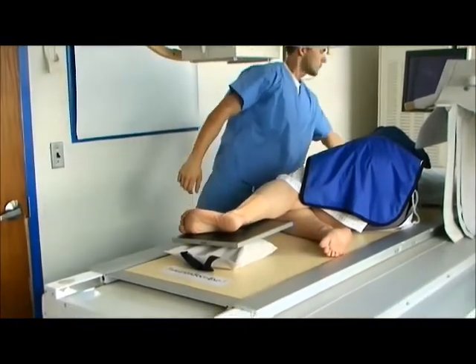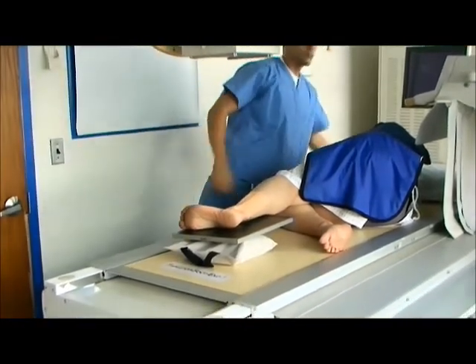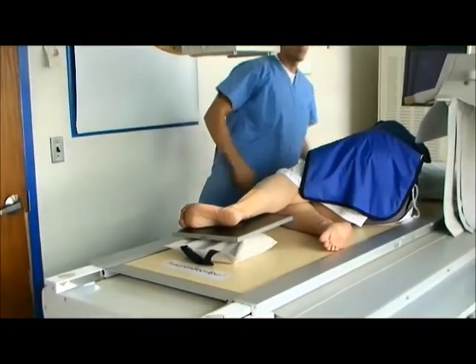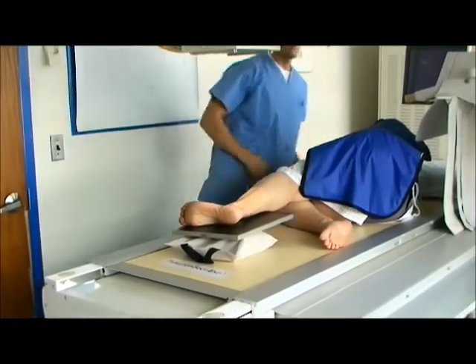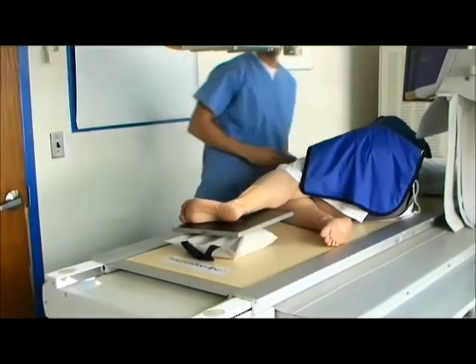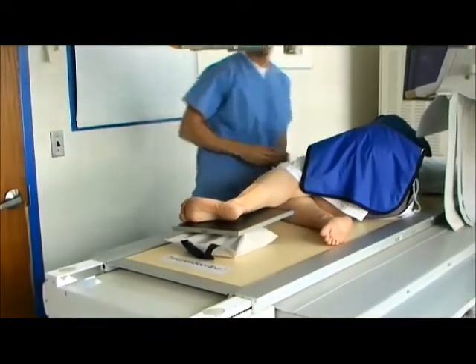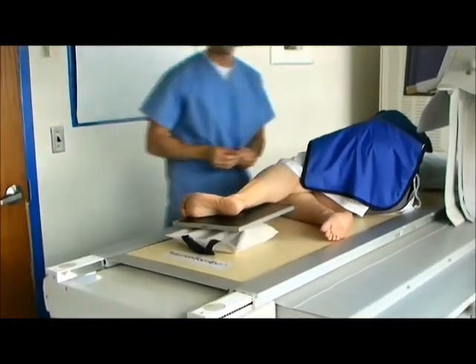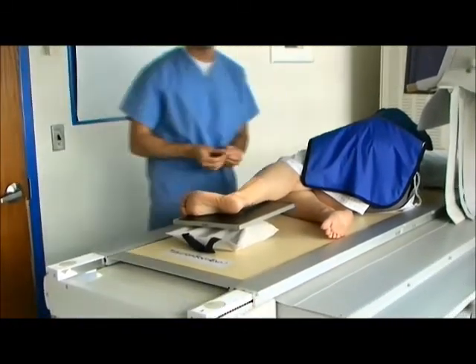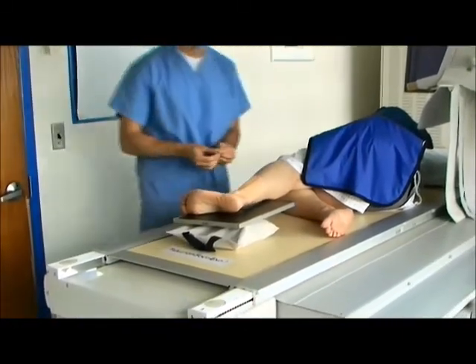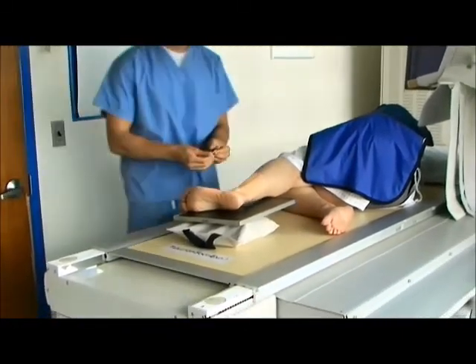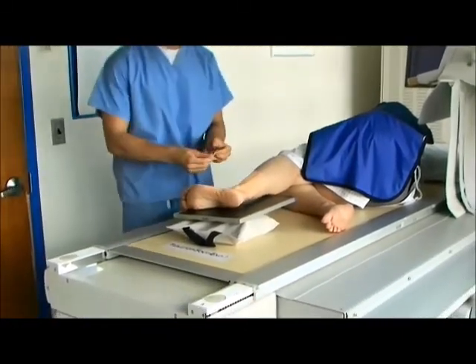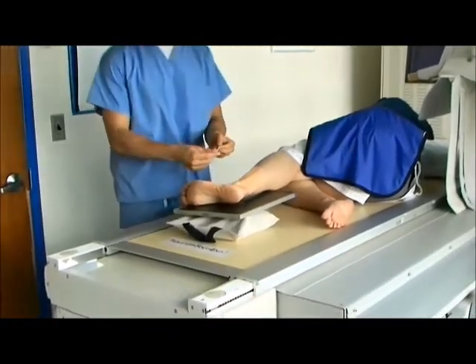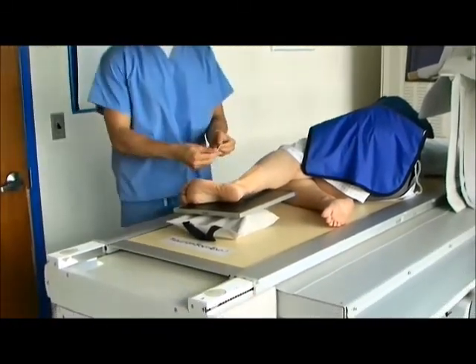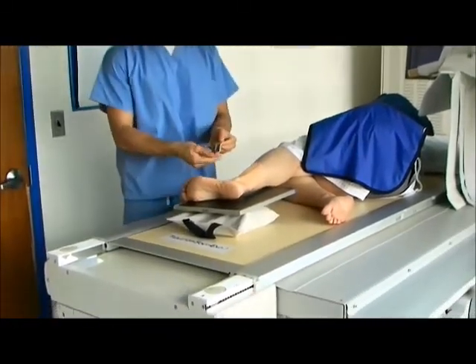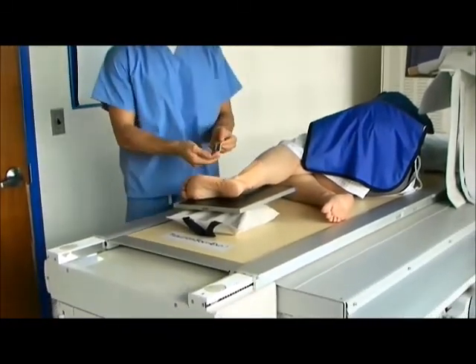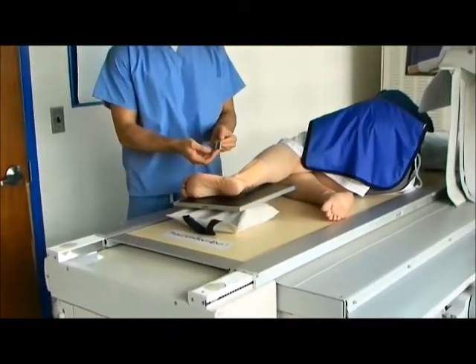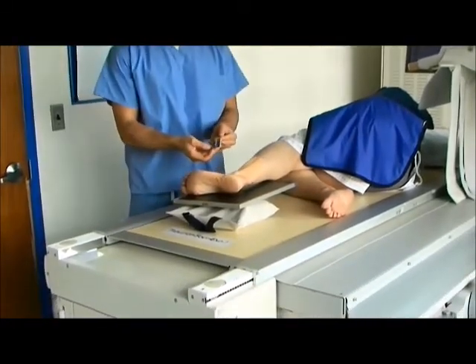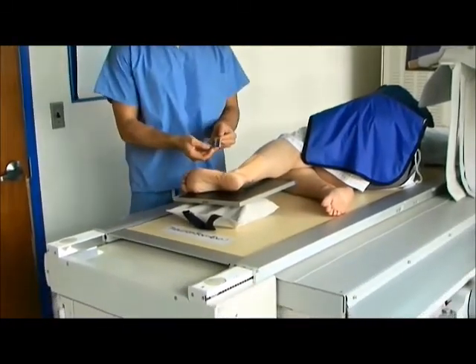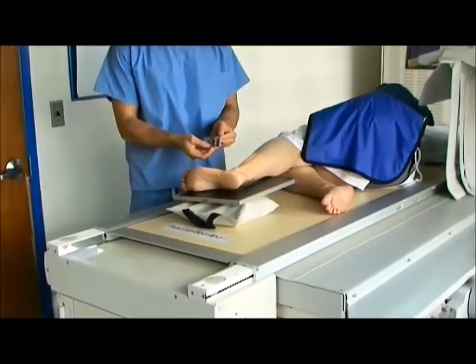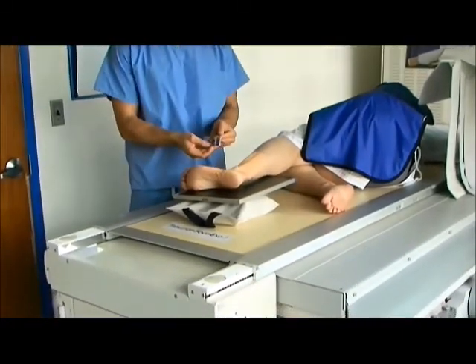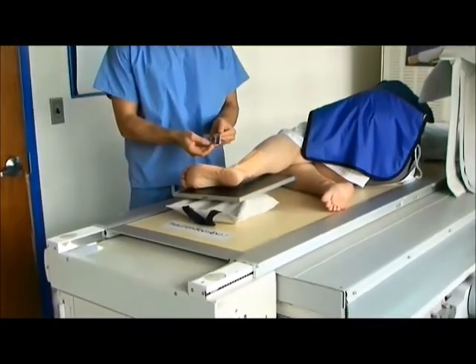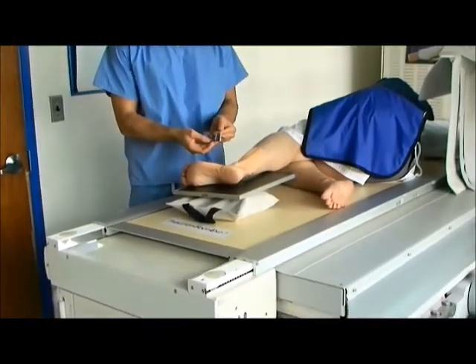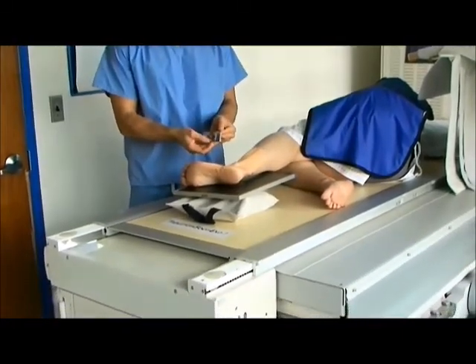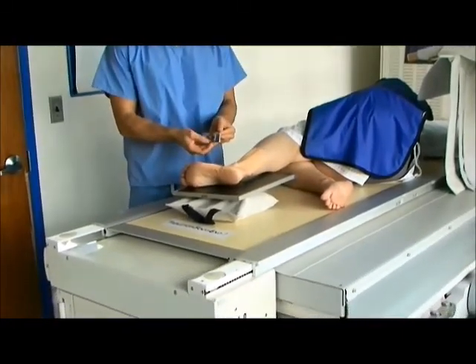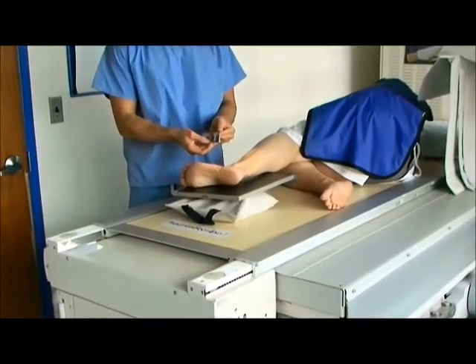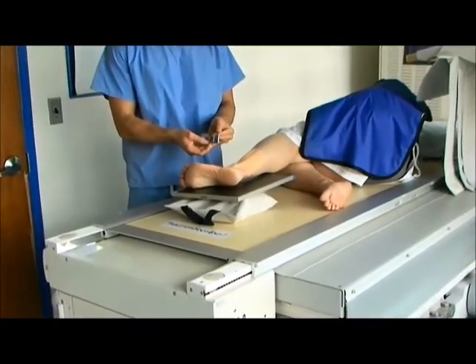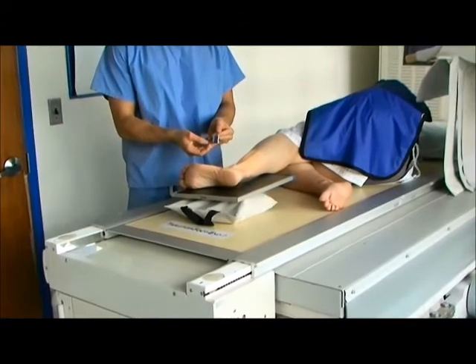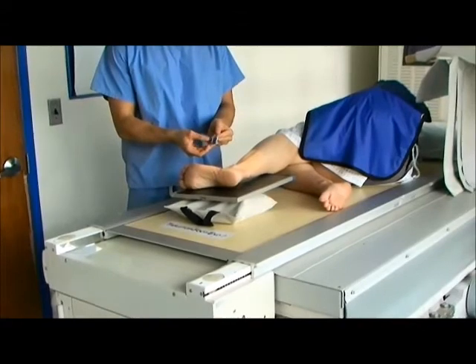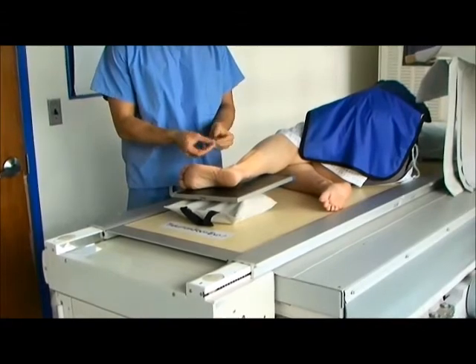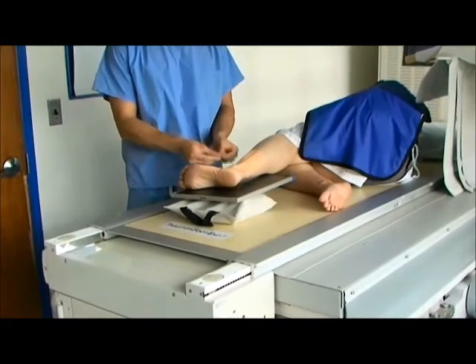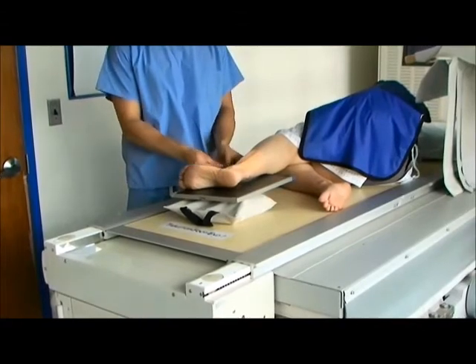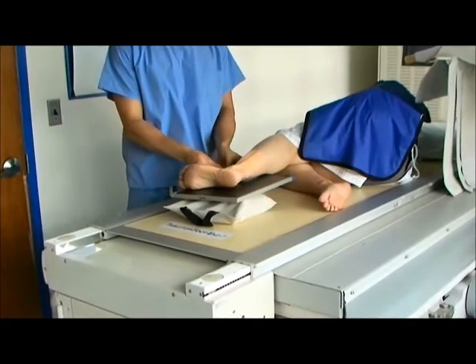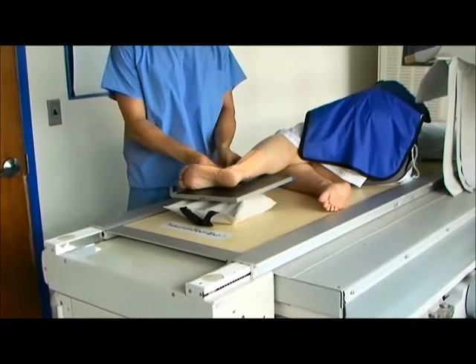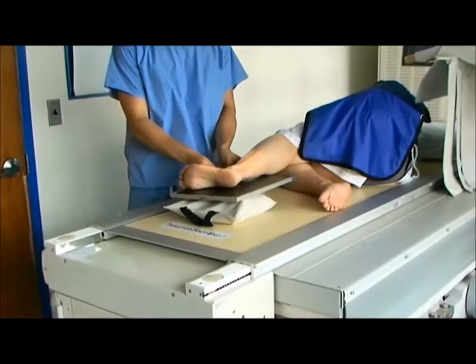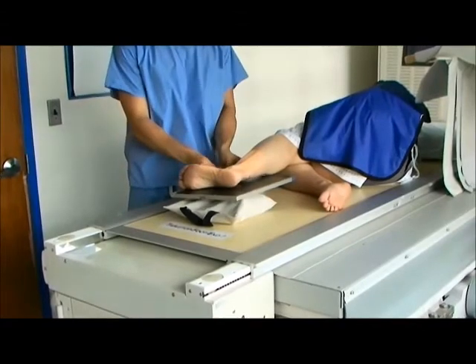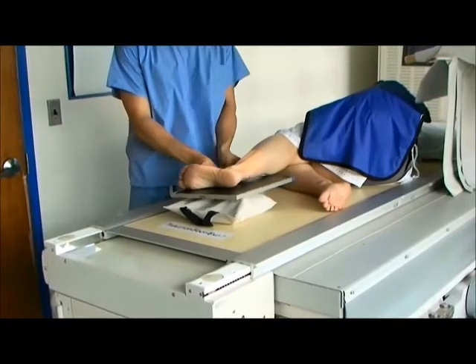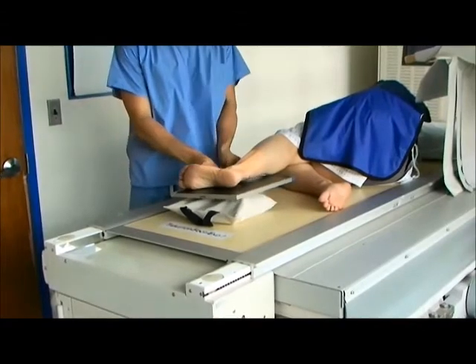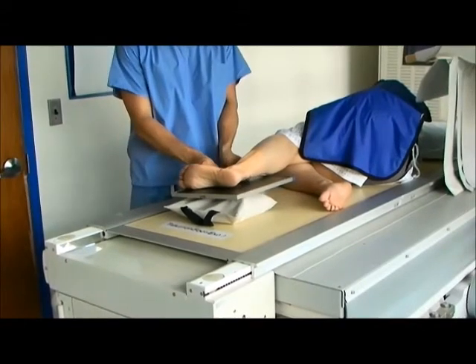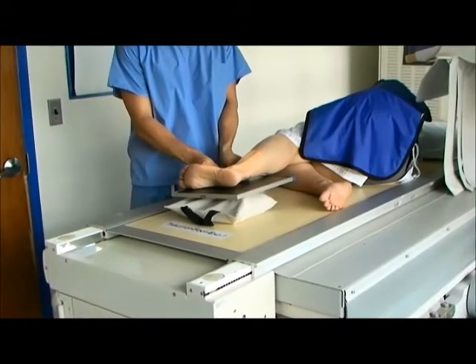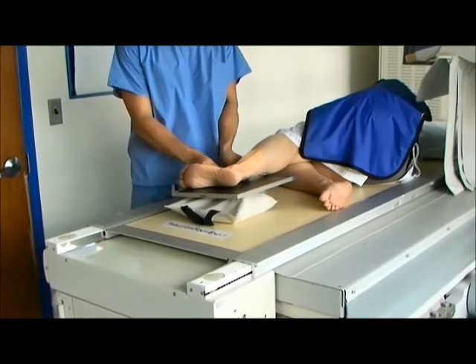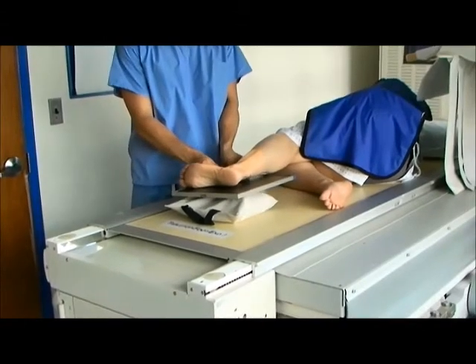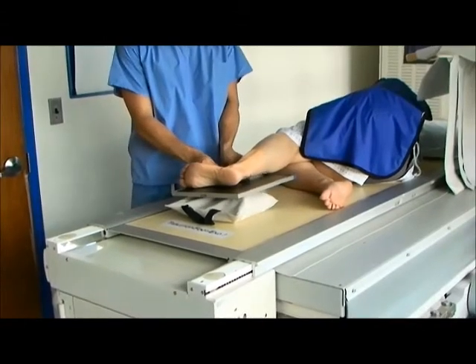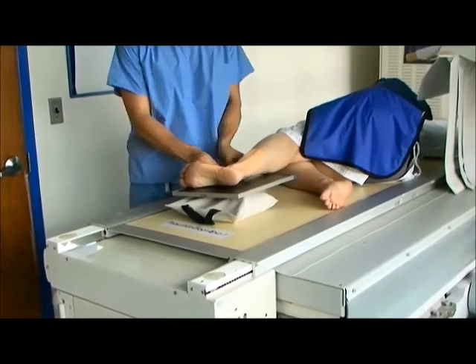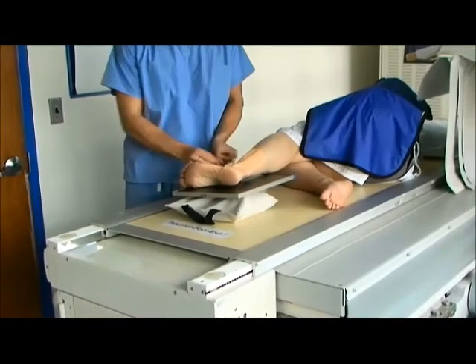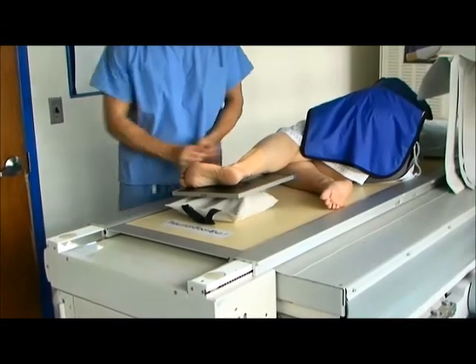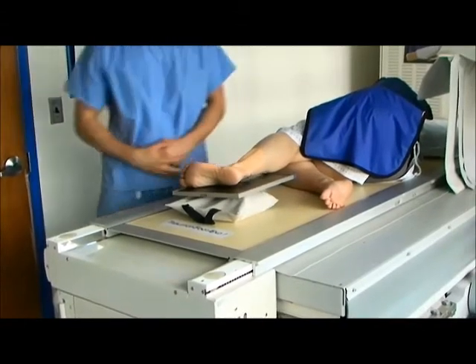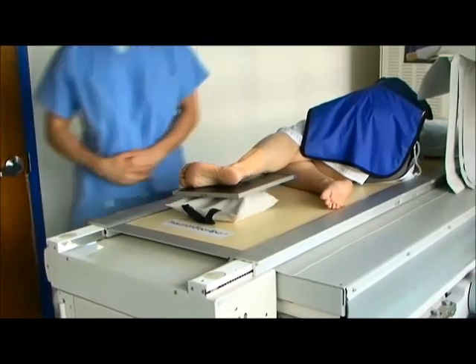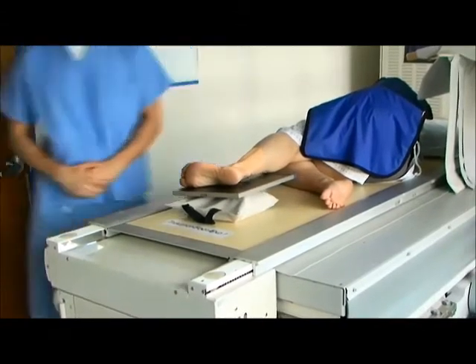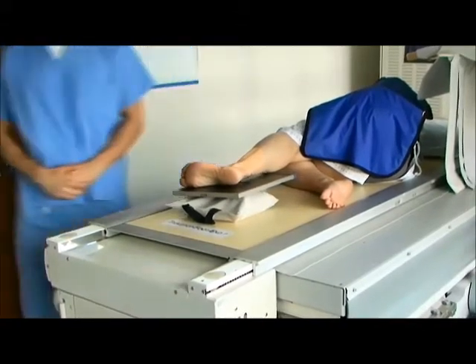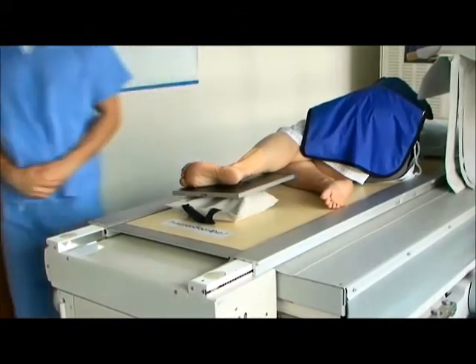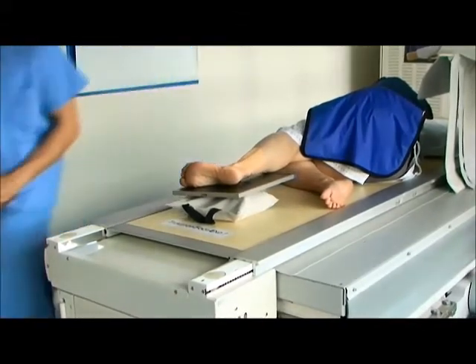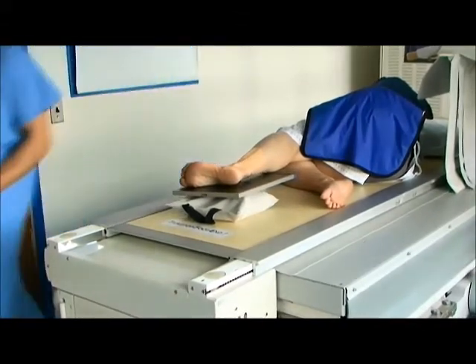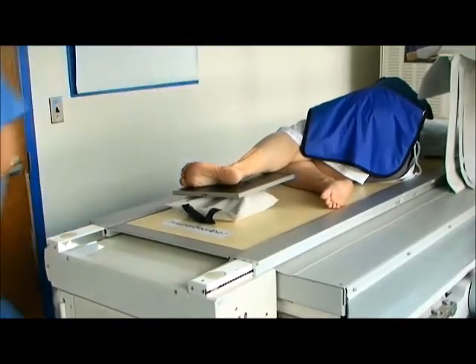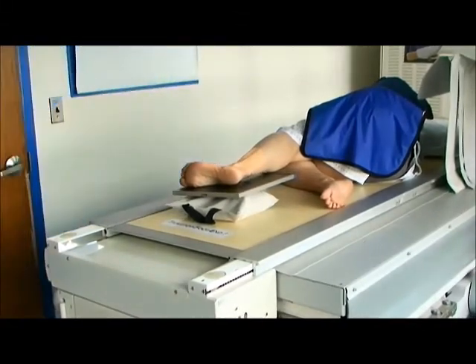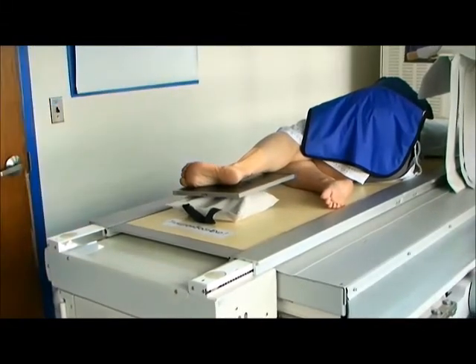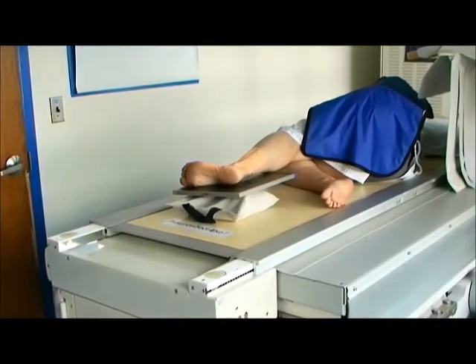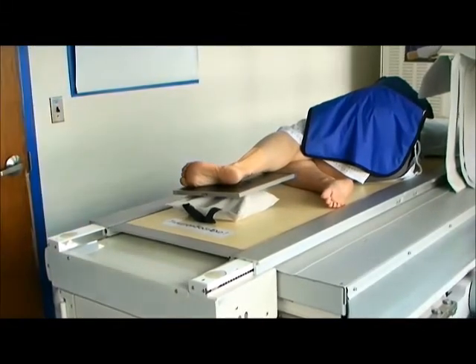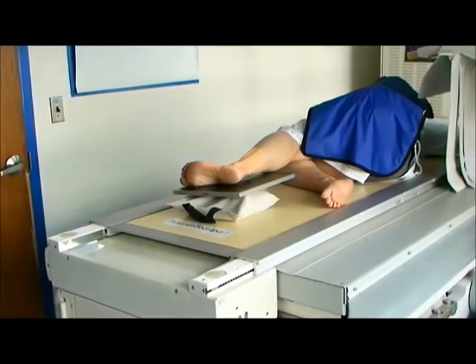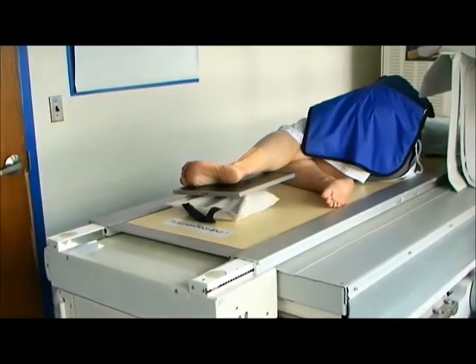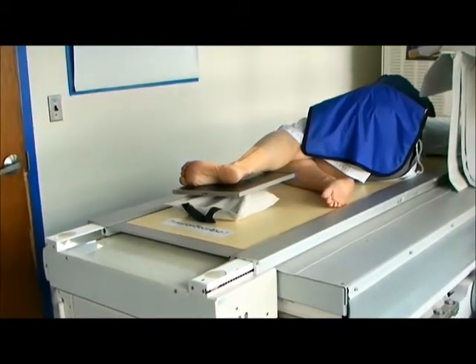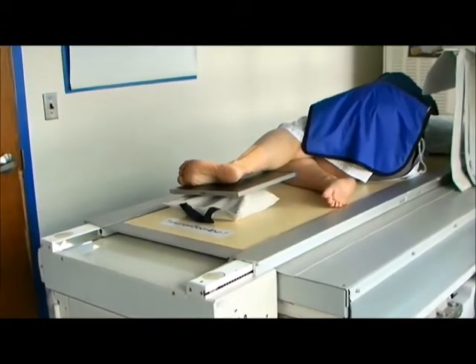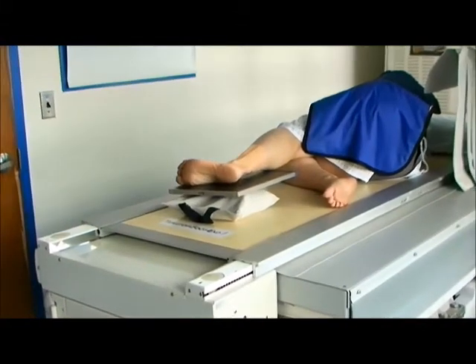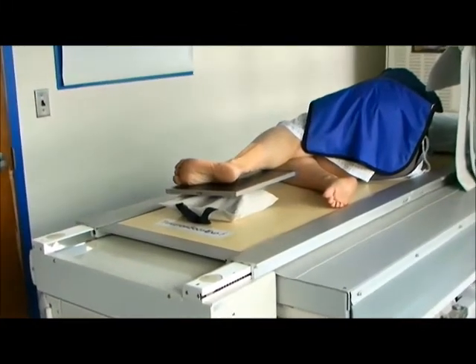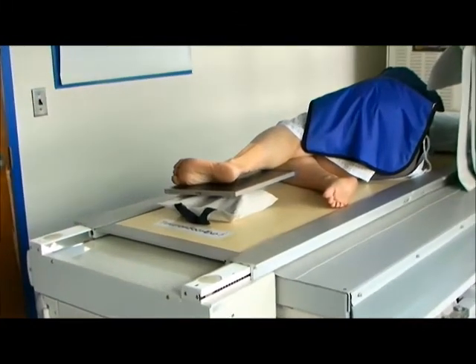Collimate as needed and be sure to place the marker anterior to the anatomy.